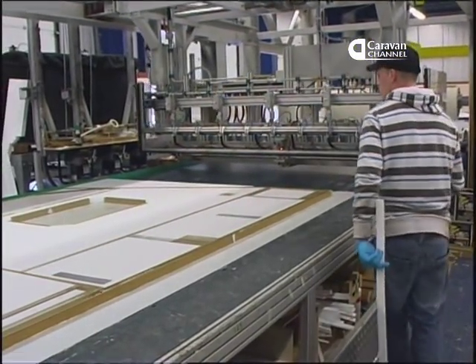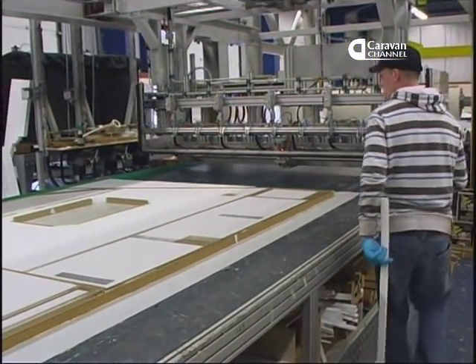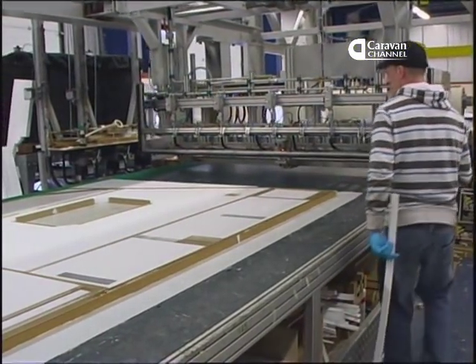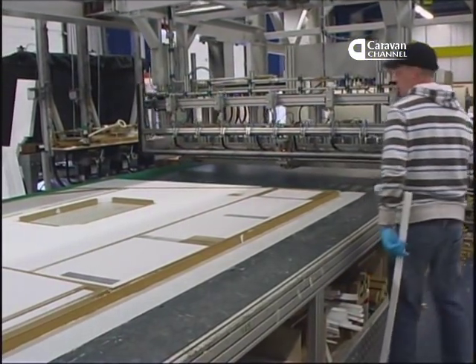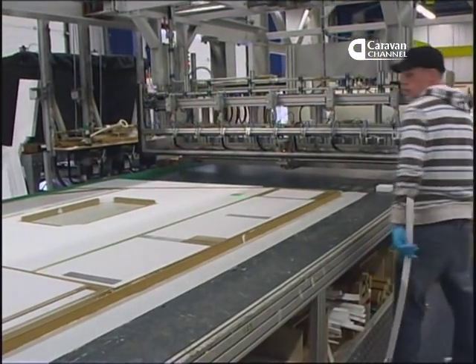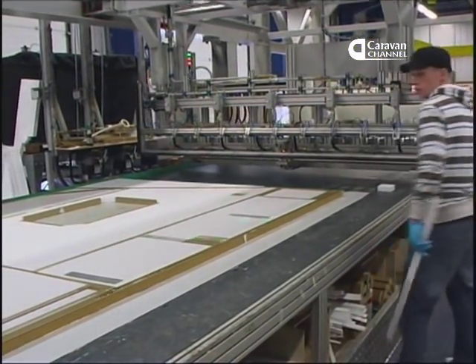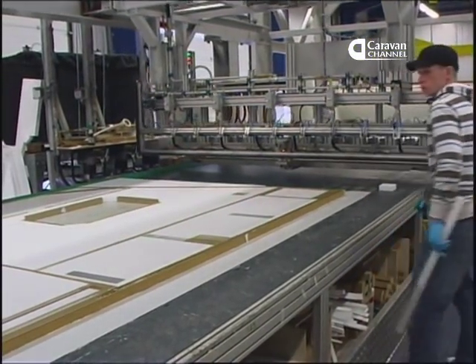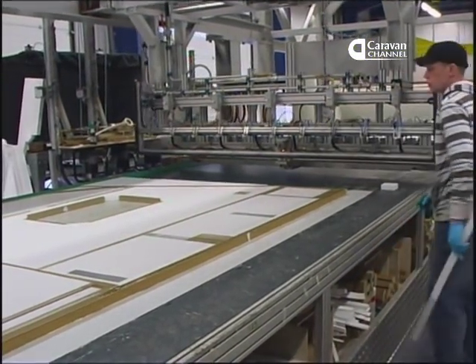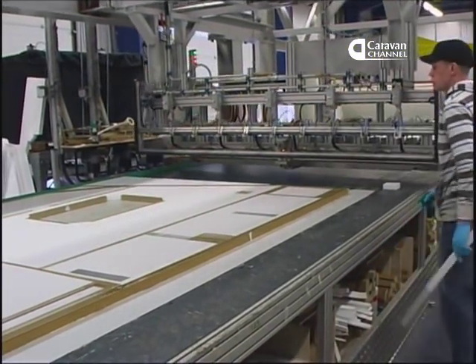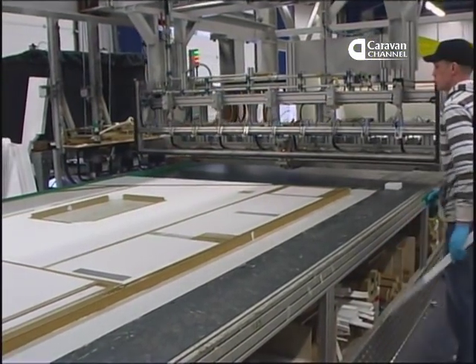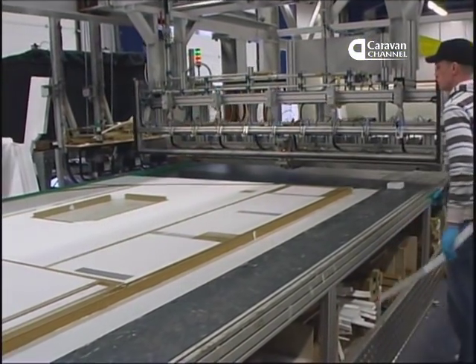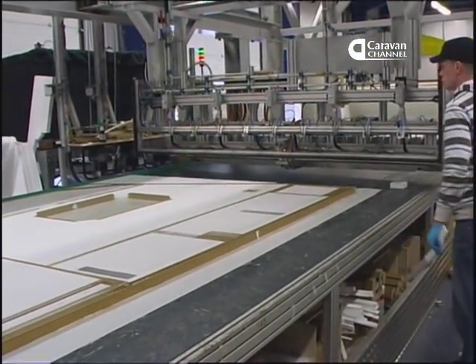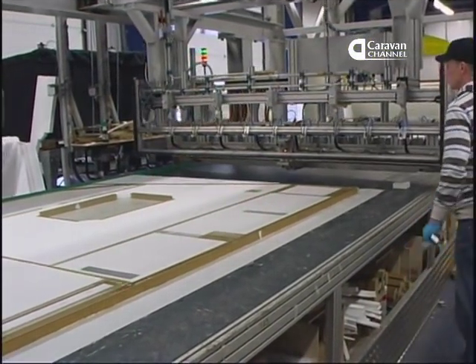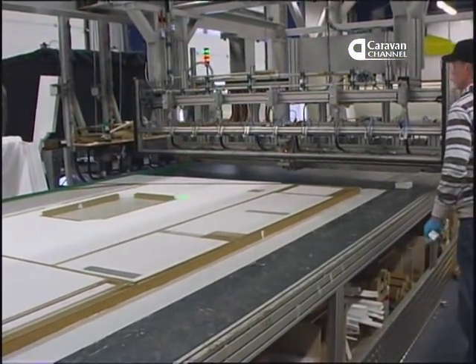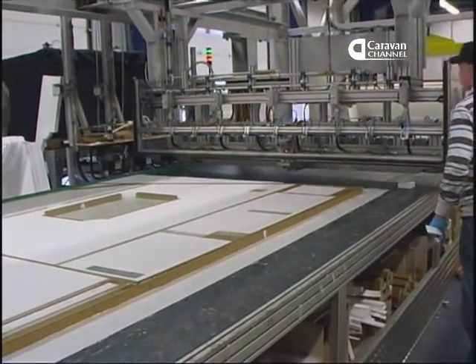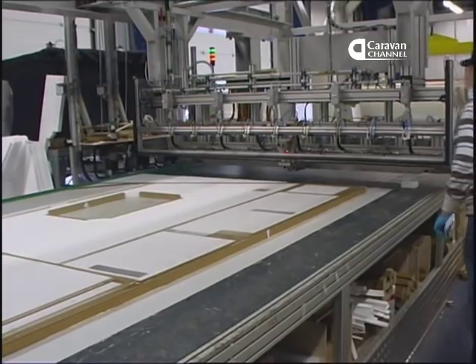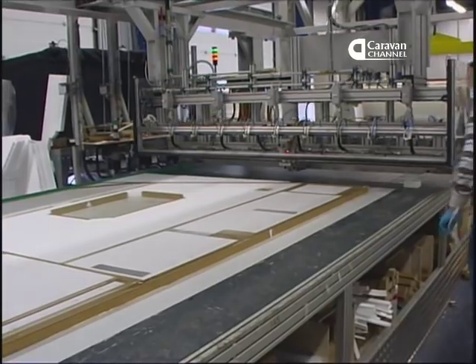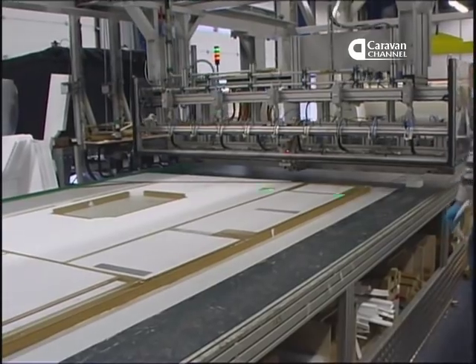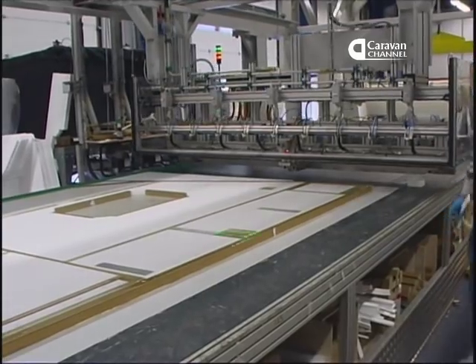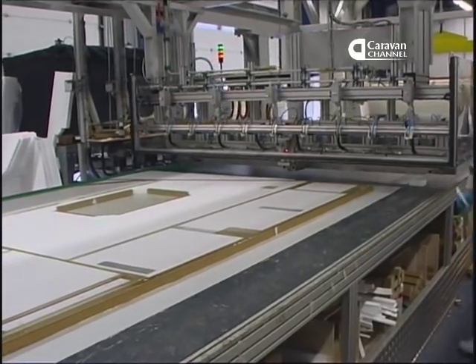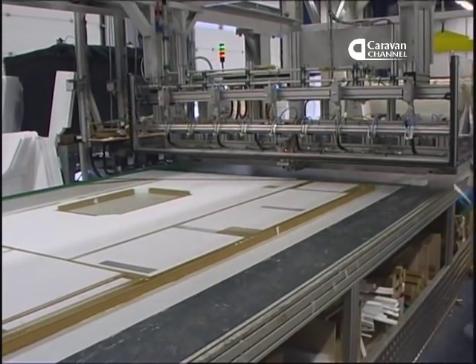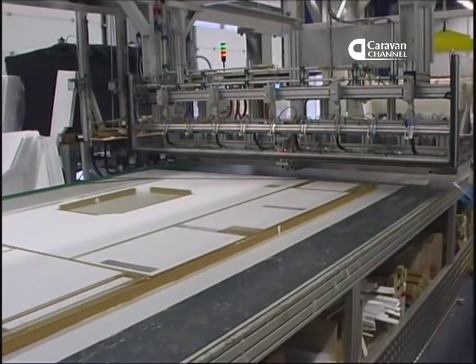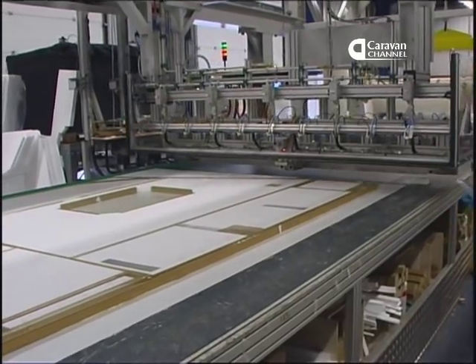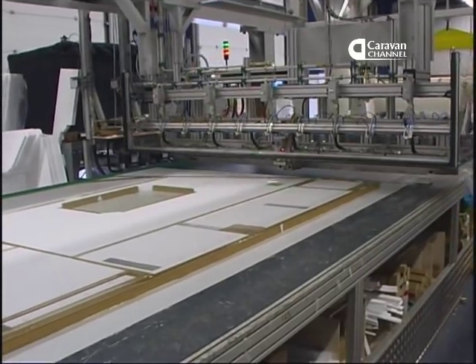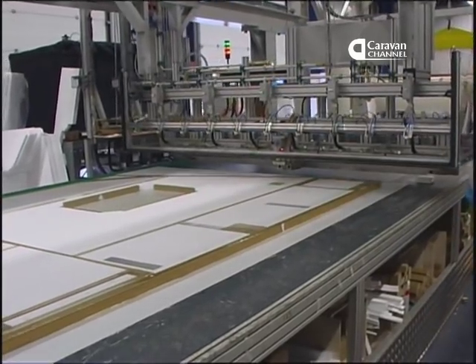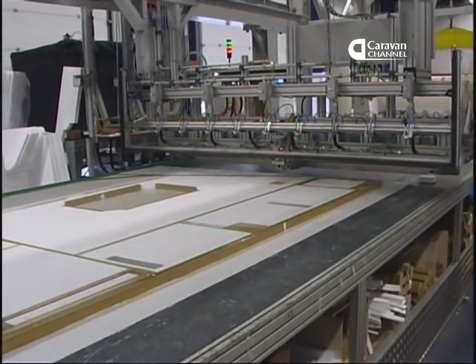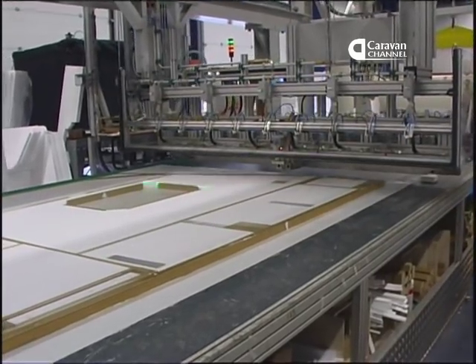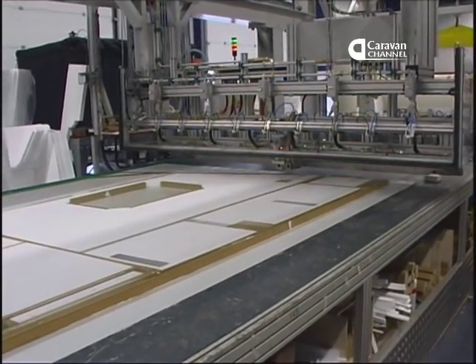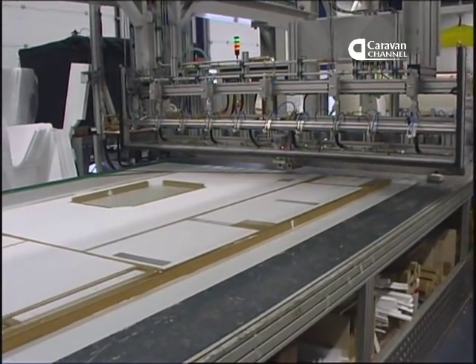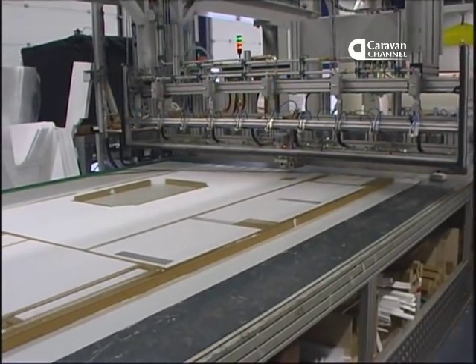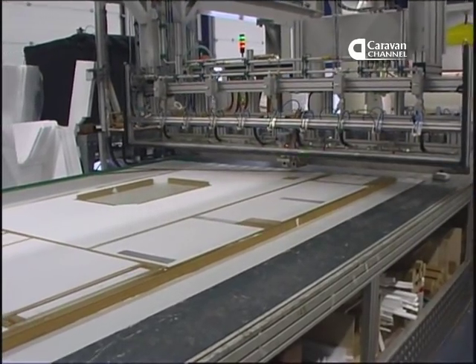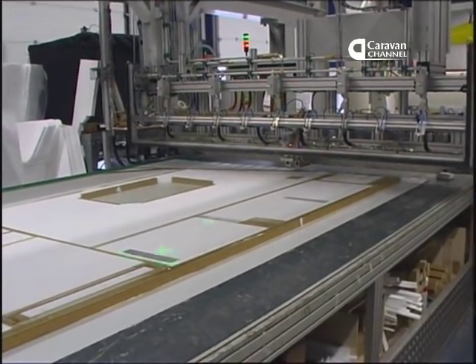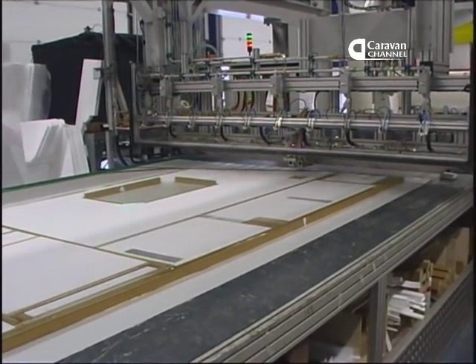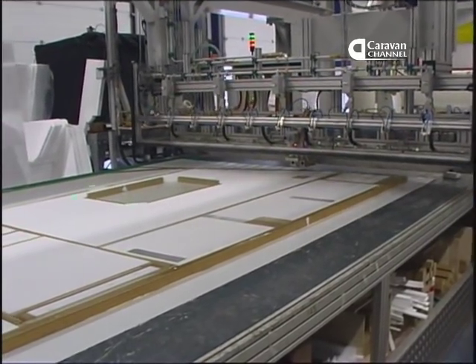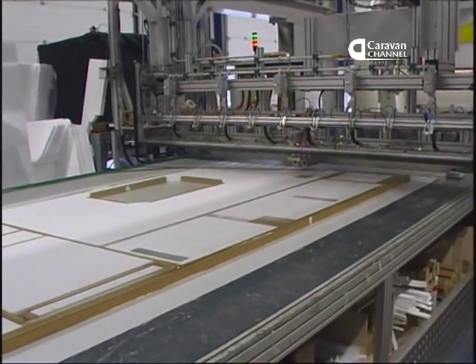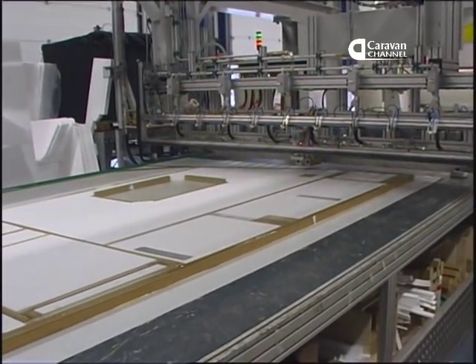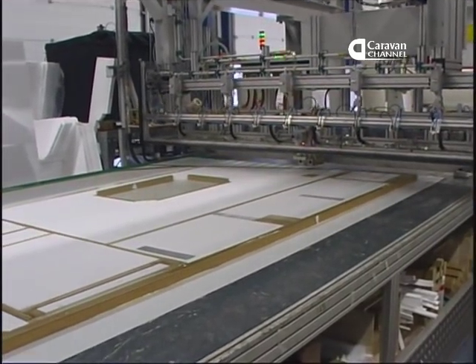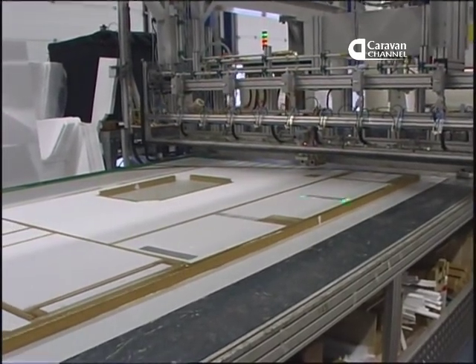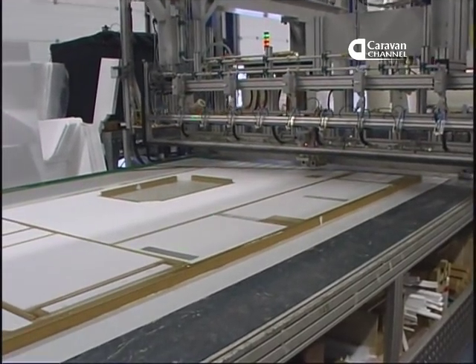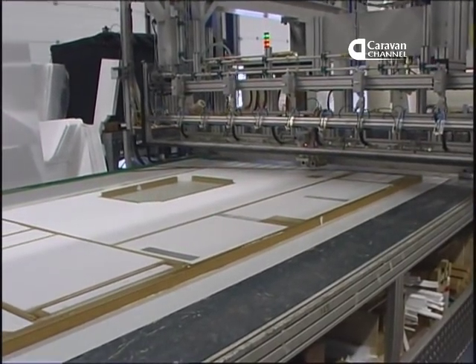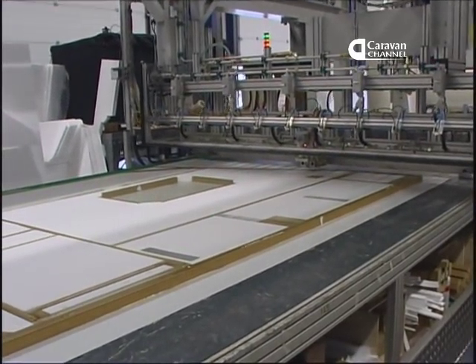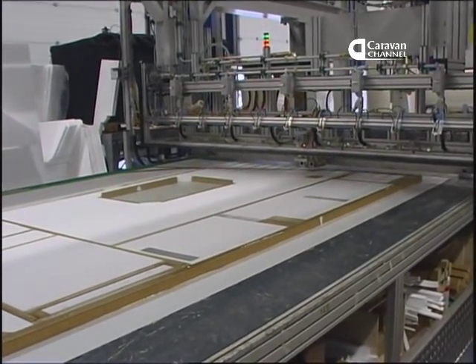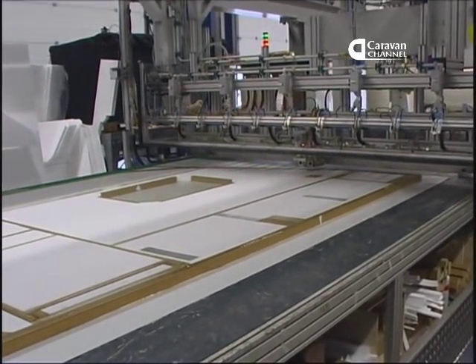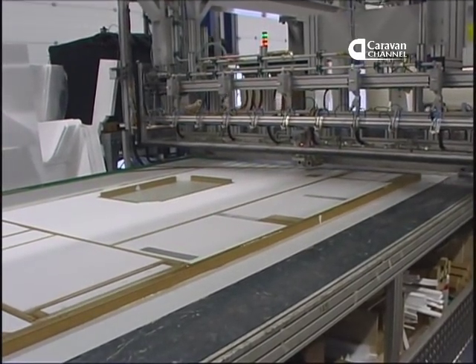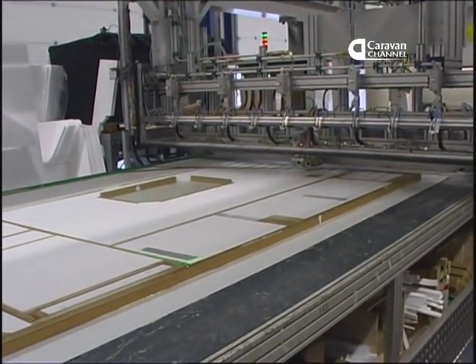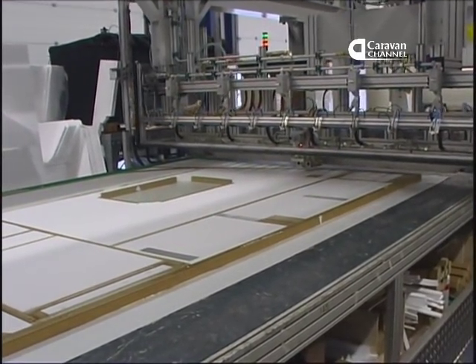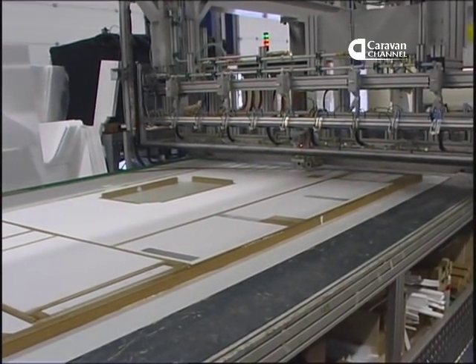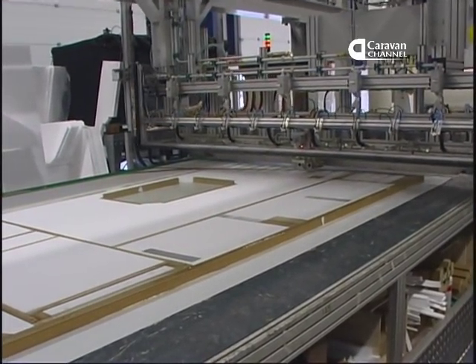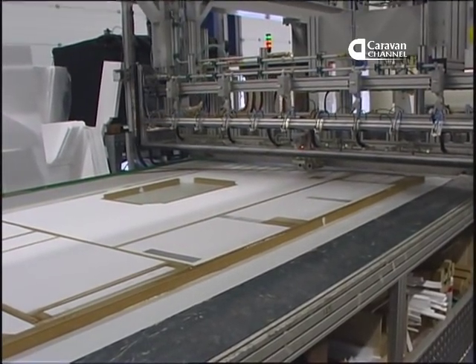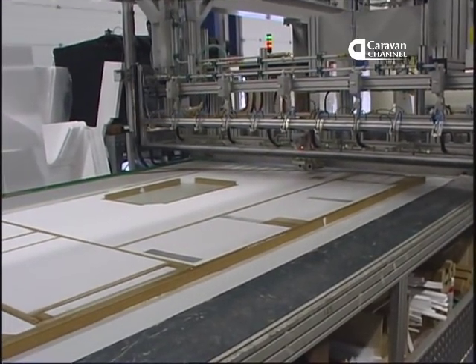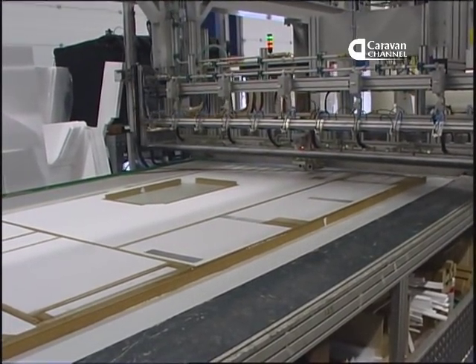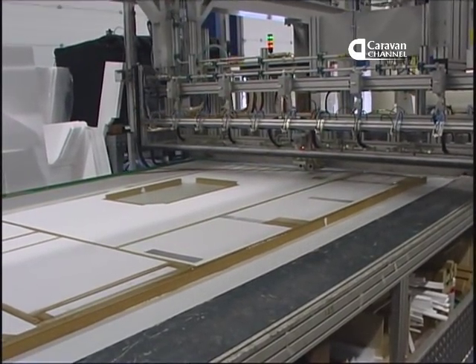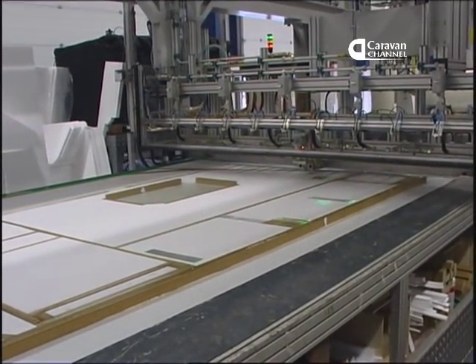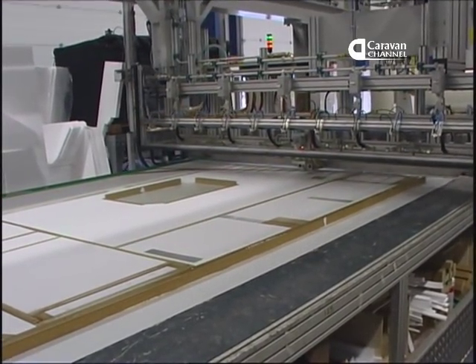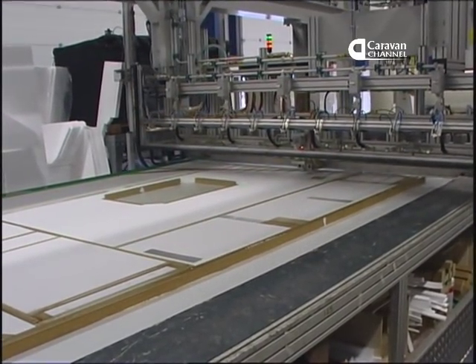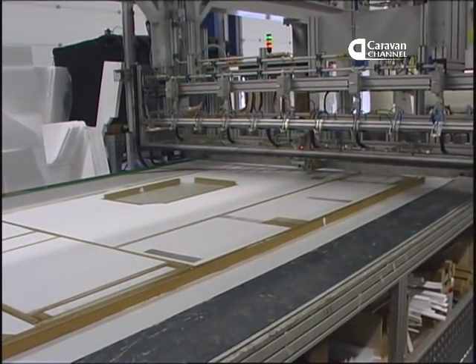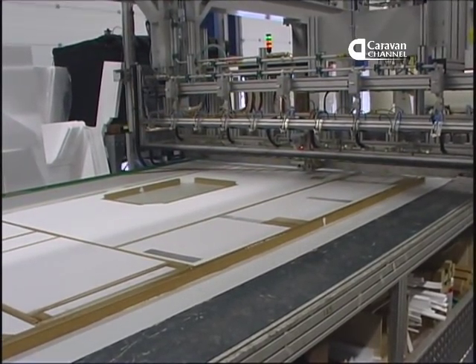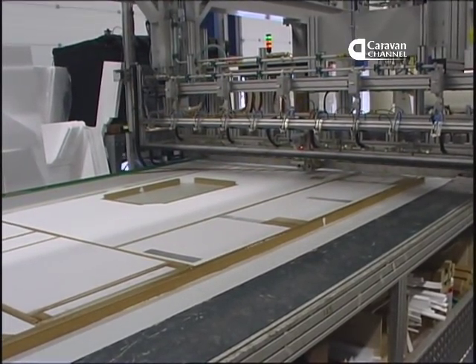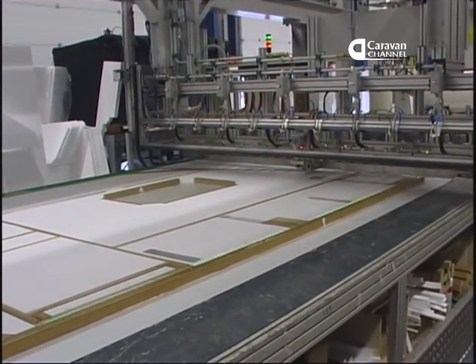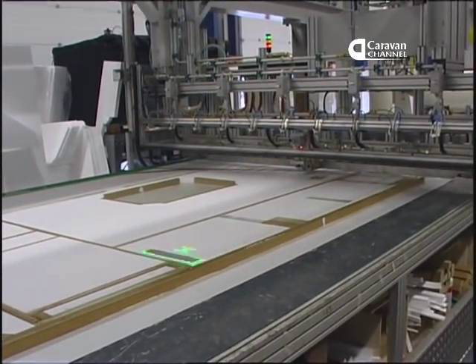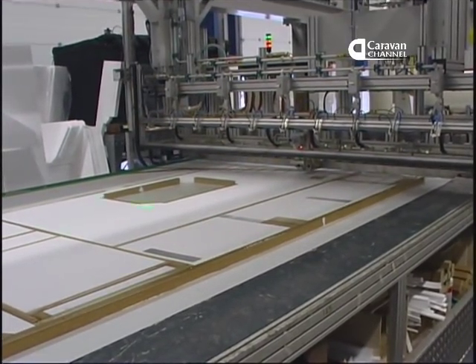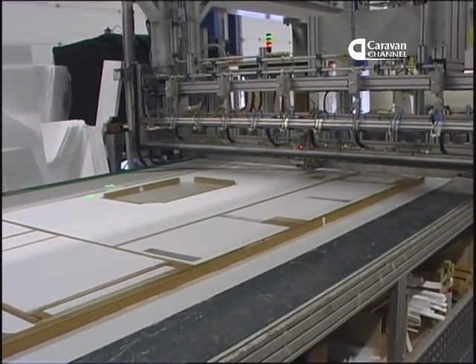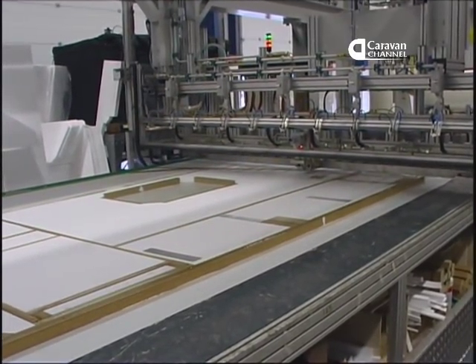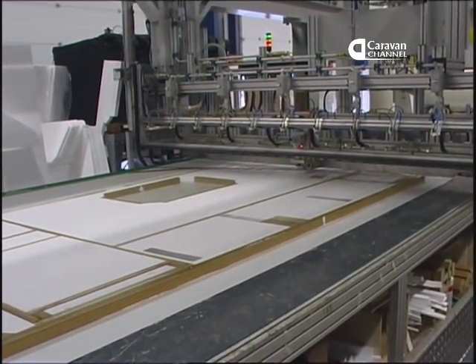This coat of adhesive will bond the glass reinforced plastic inner skin in place to complete the panel assembly.